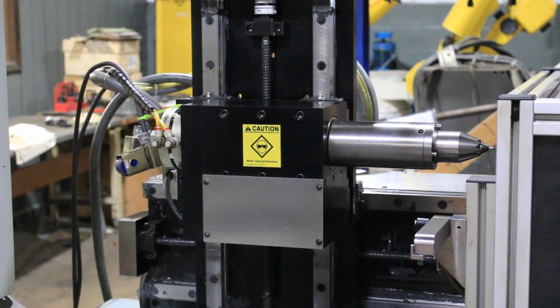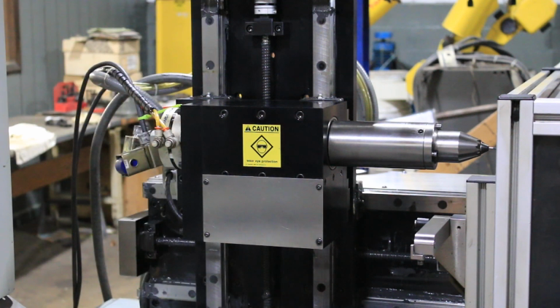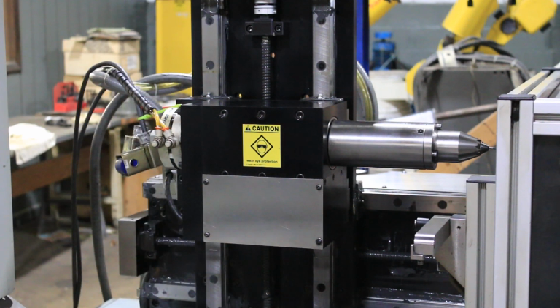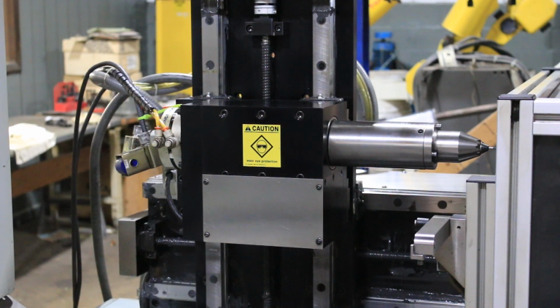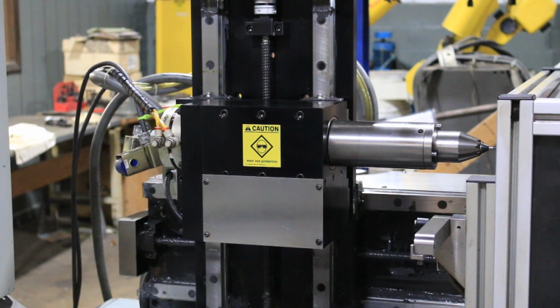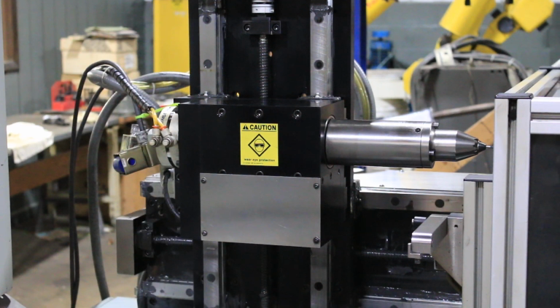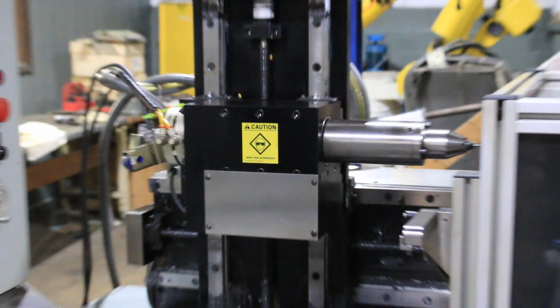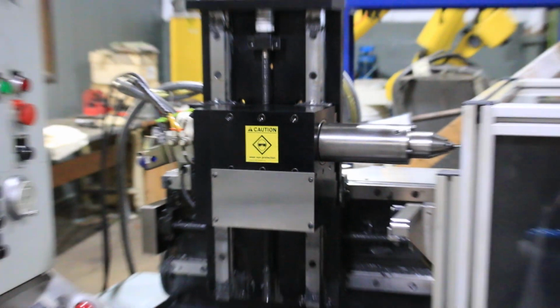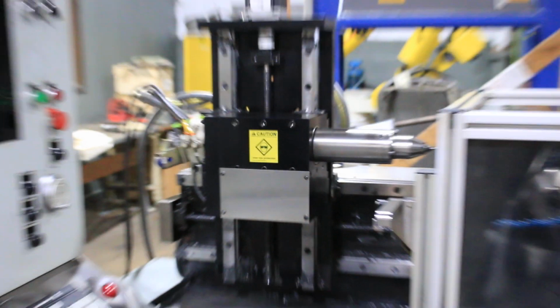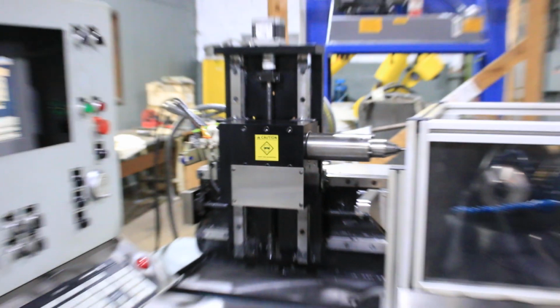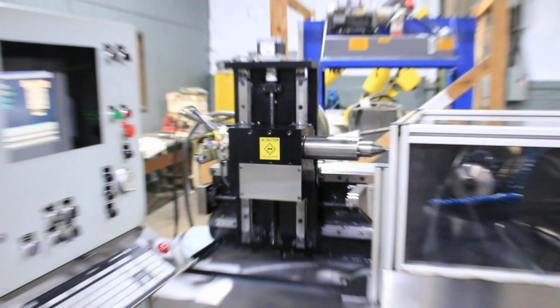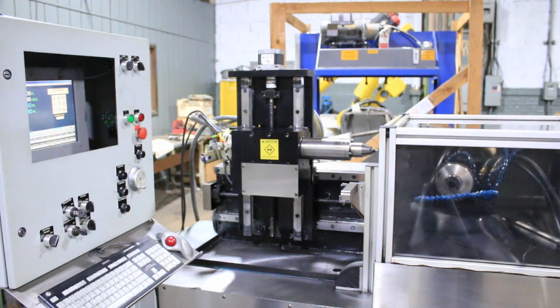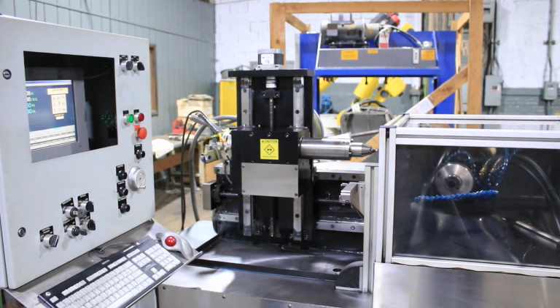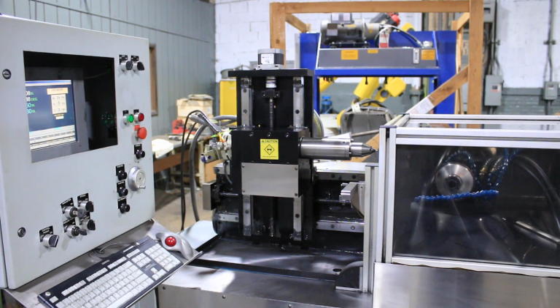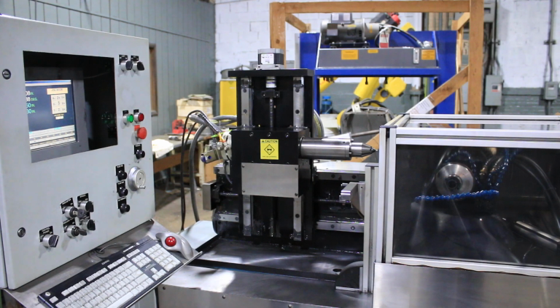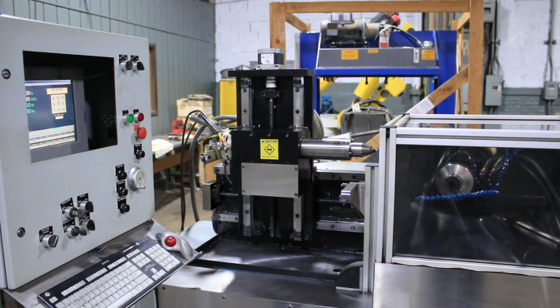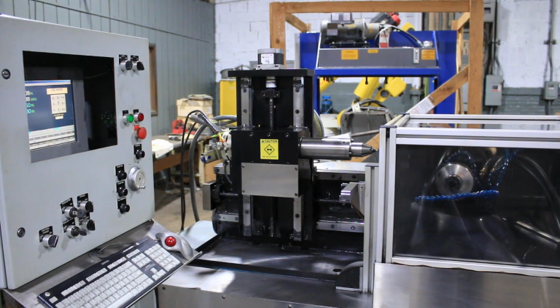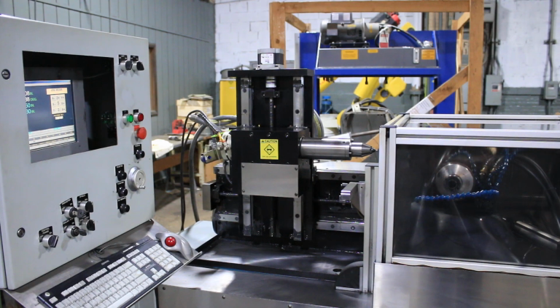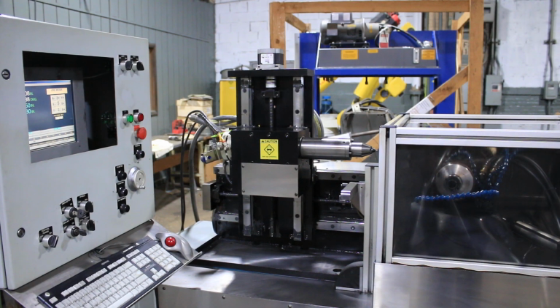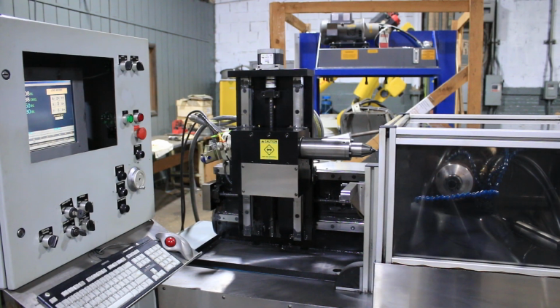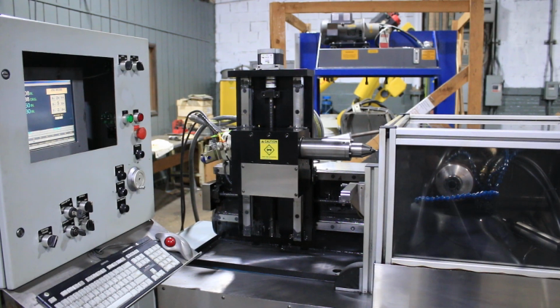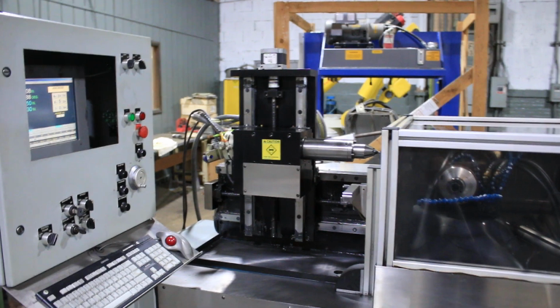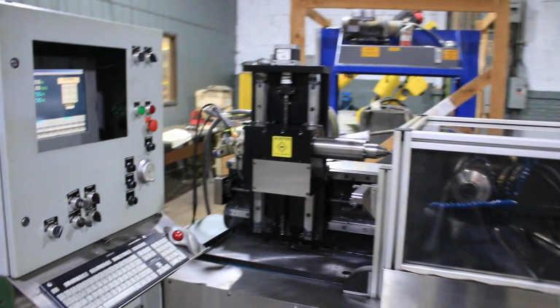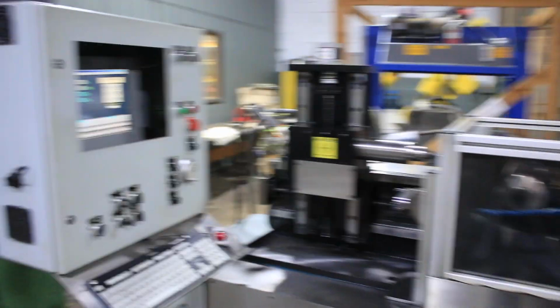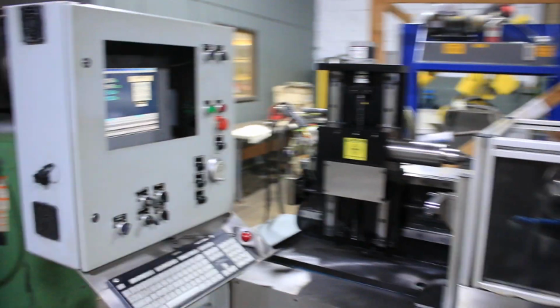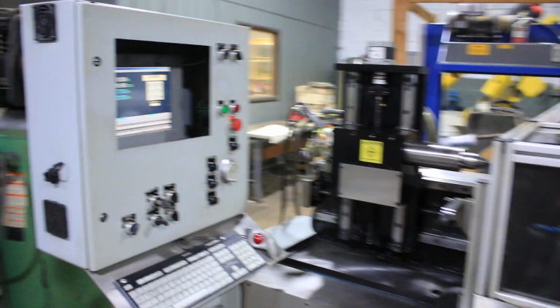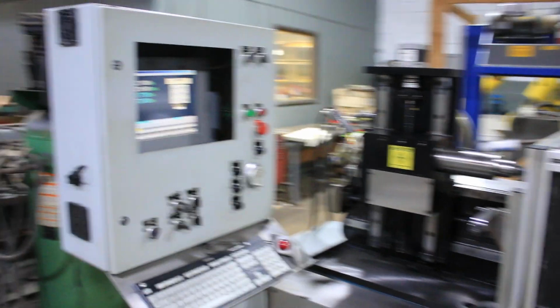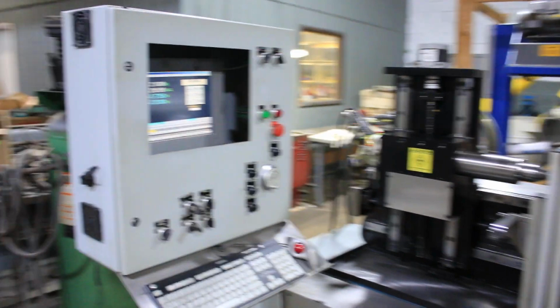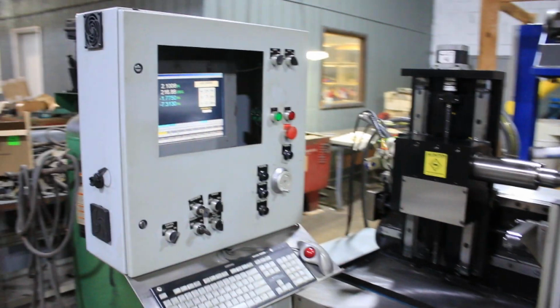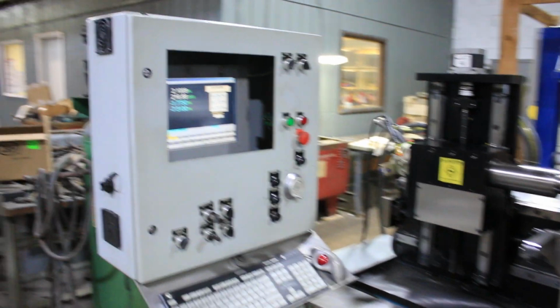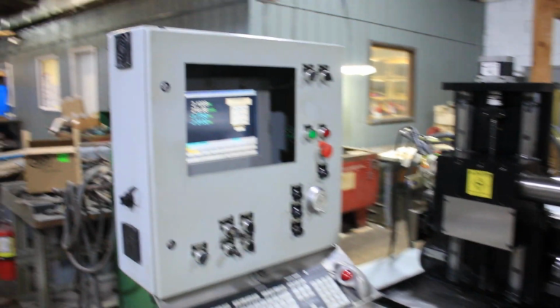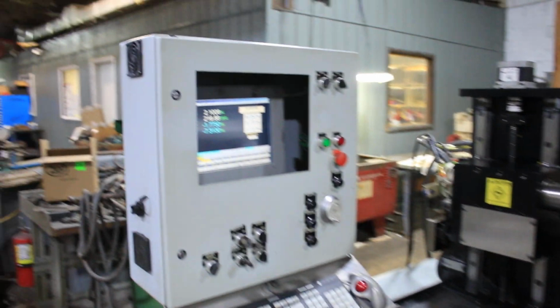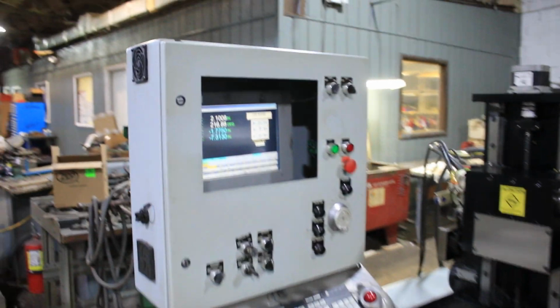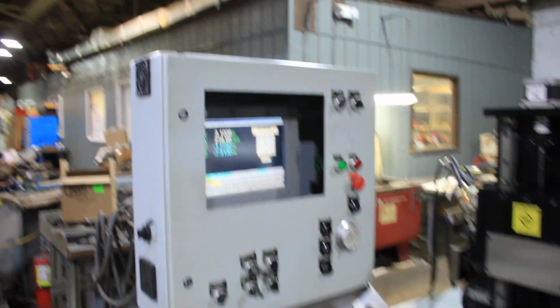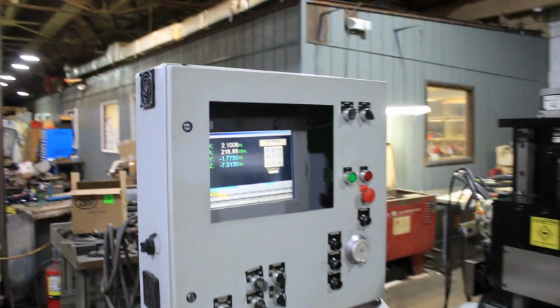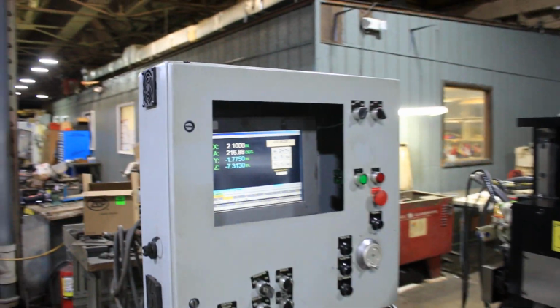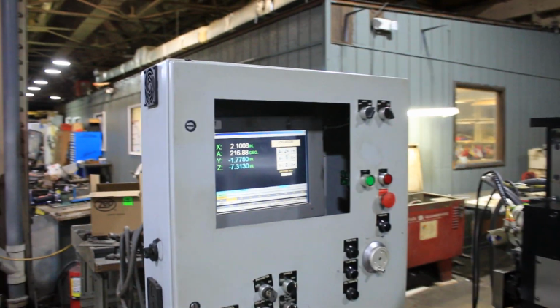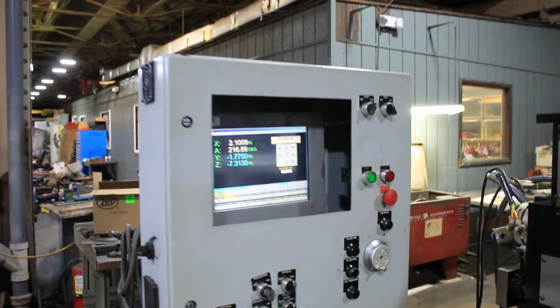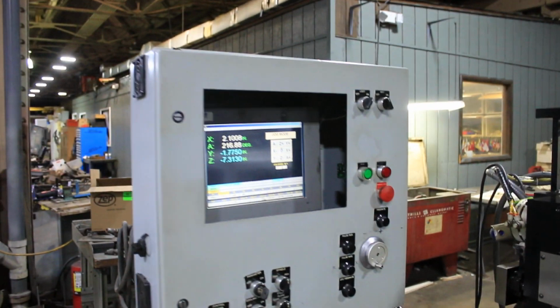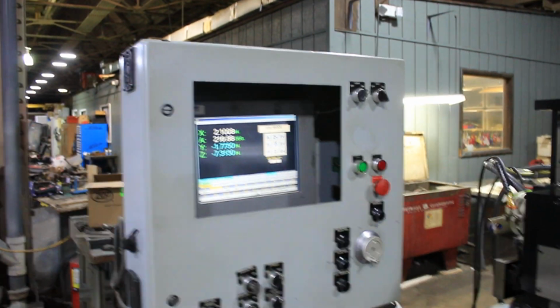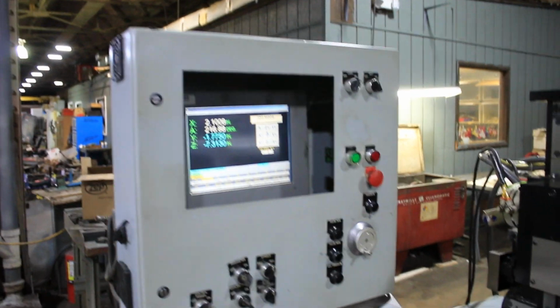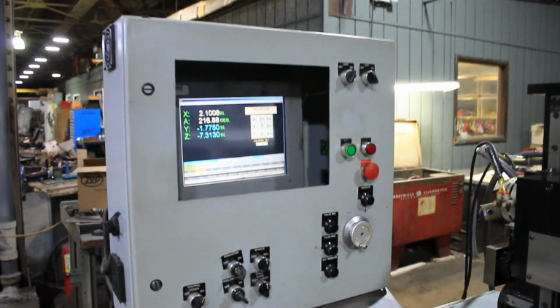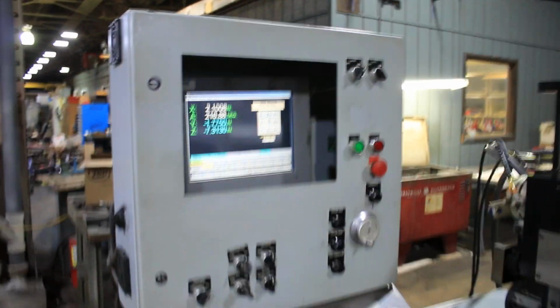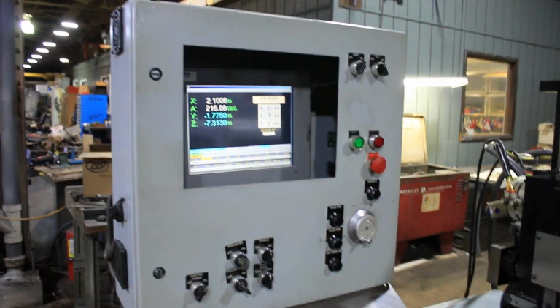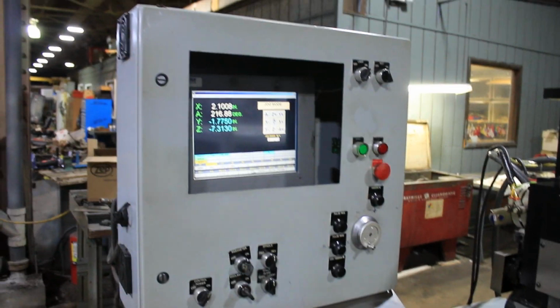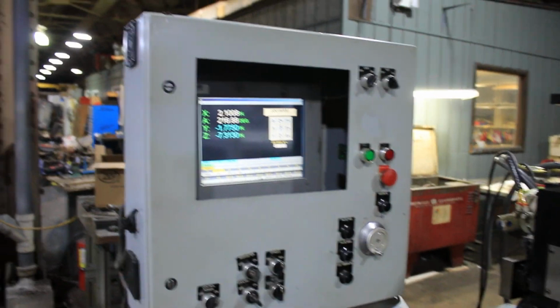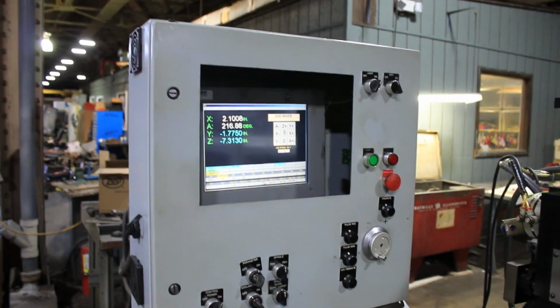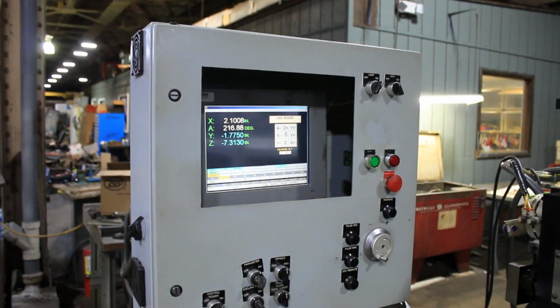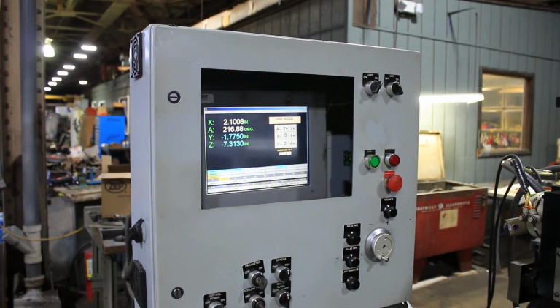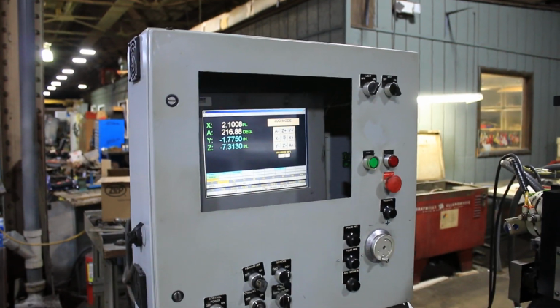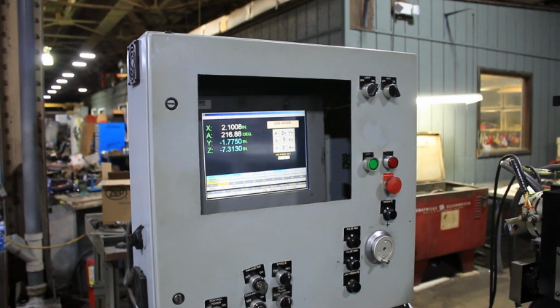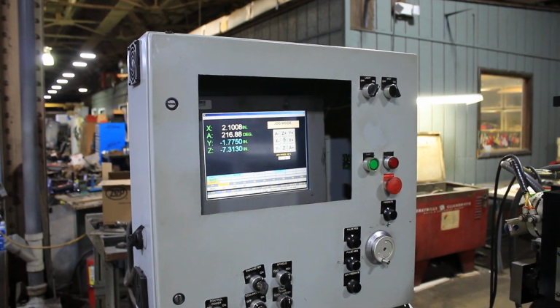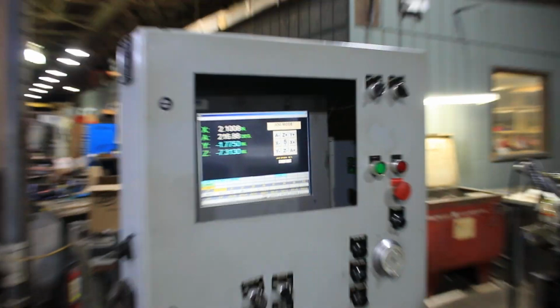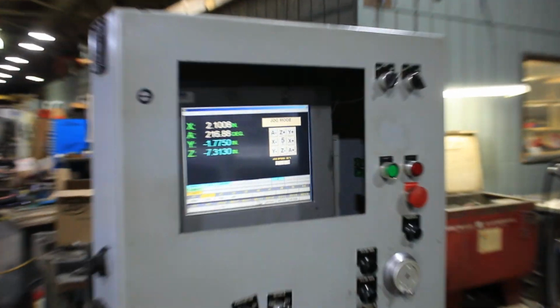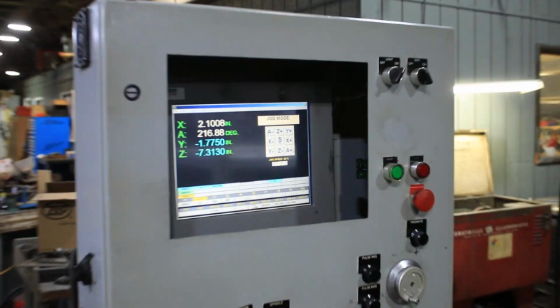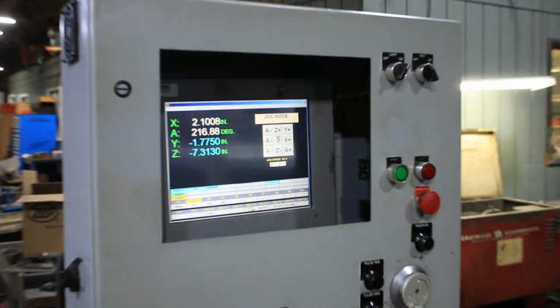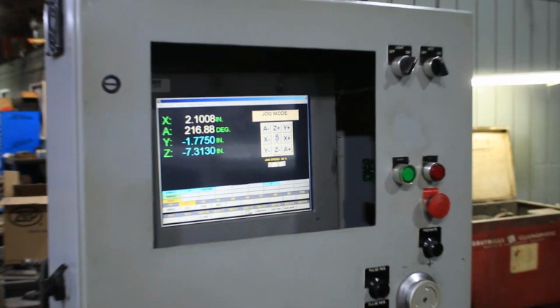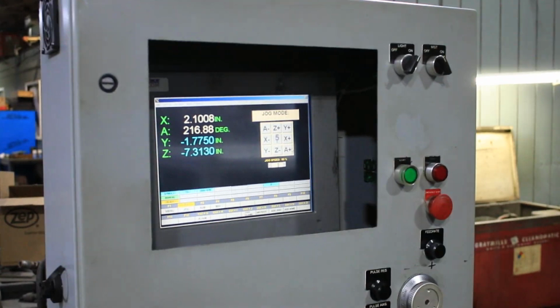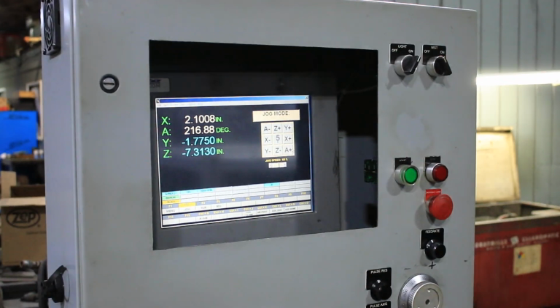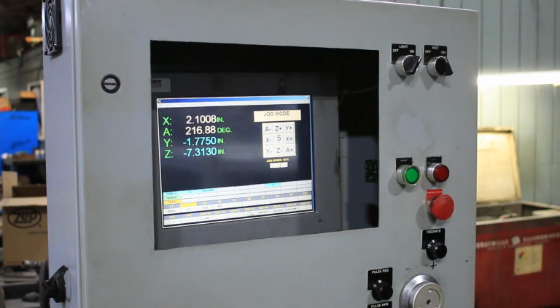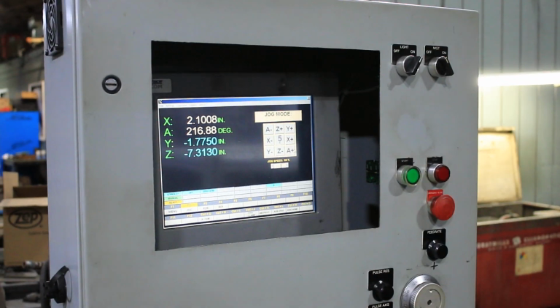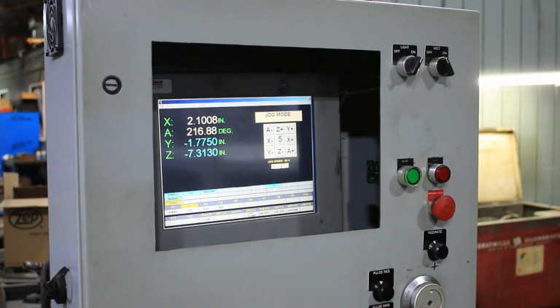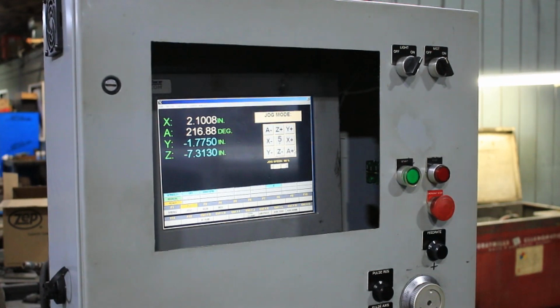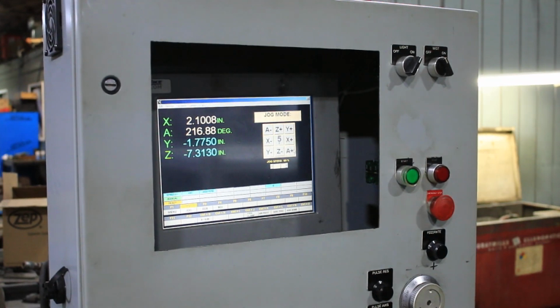It's just a quick demonstration. The machine can be seen under power here in our Harrison, New Jersey warehouse. Thanks for watching.